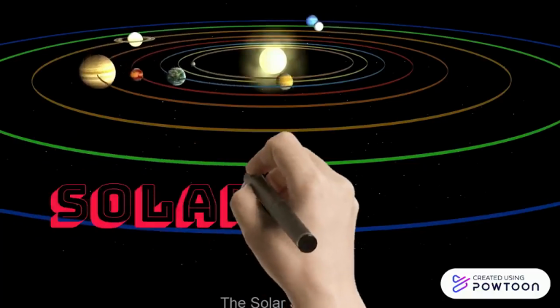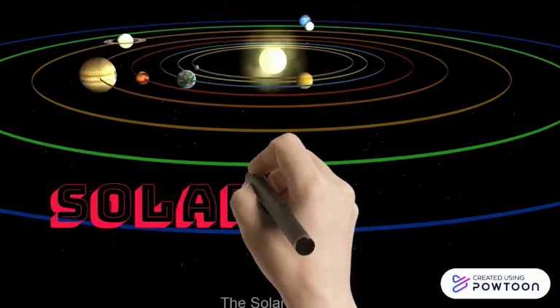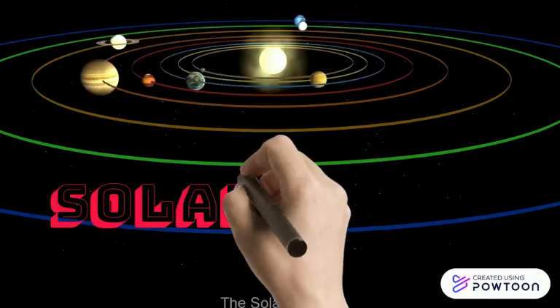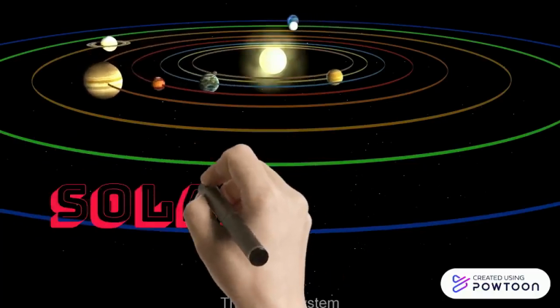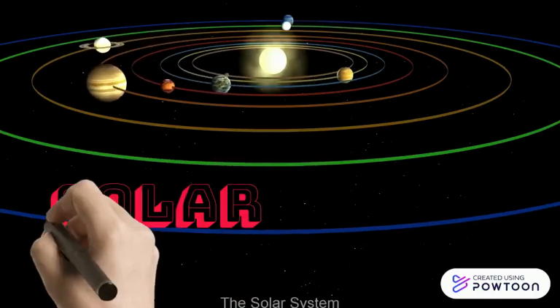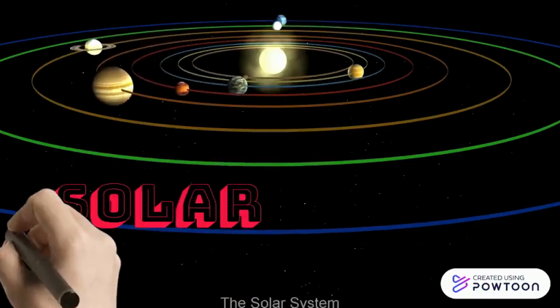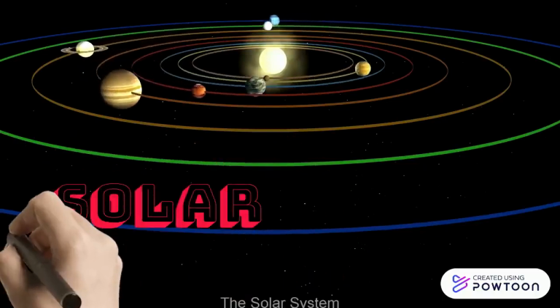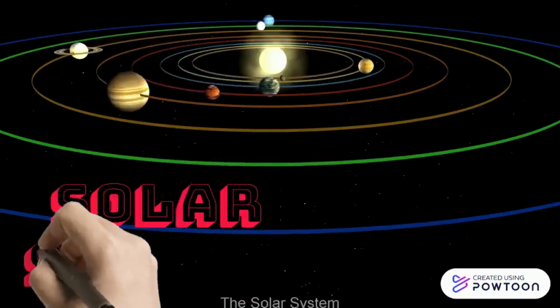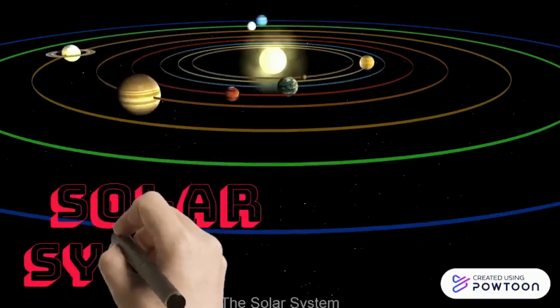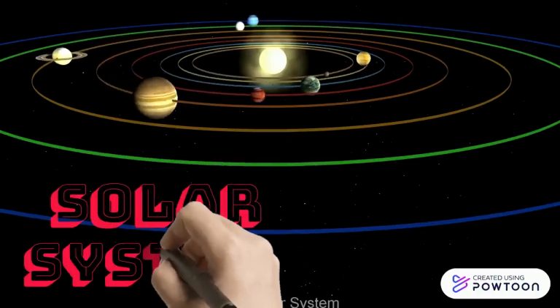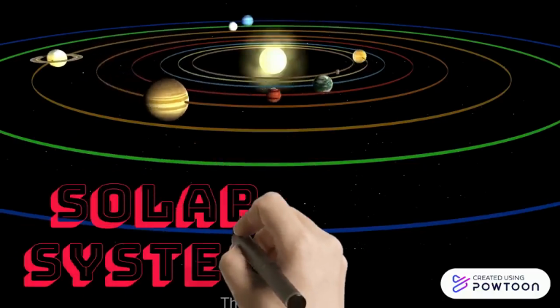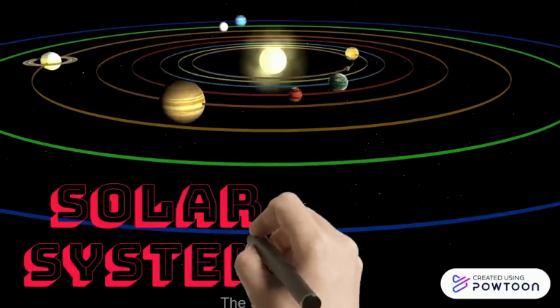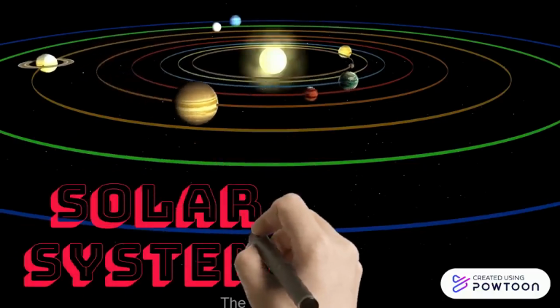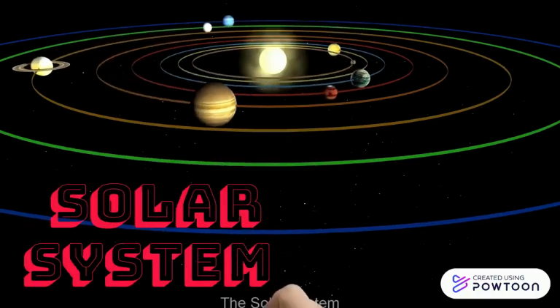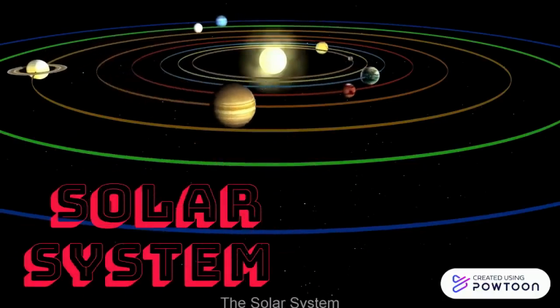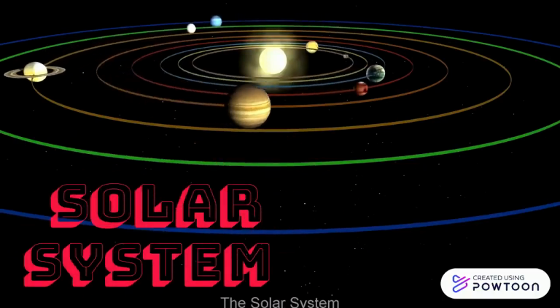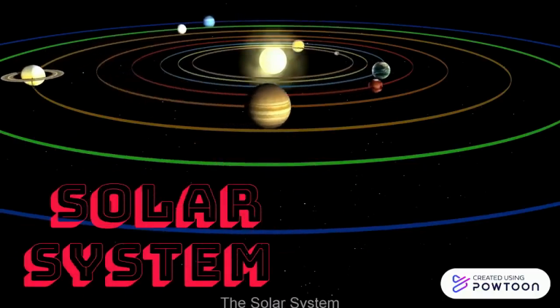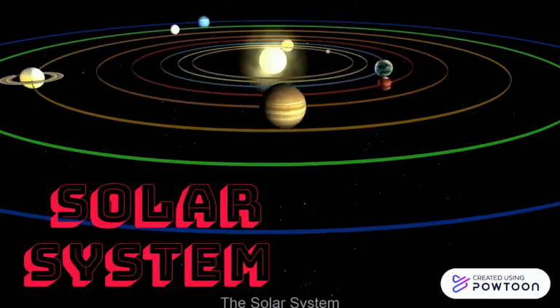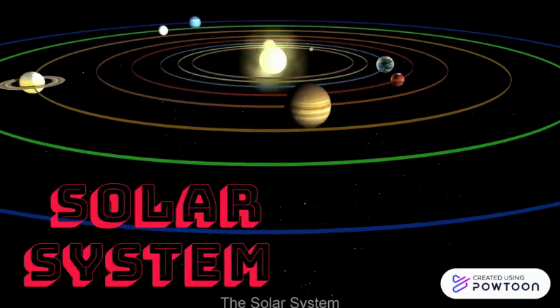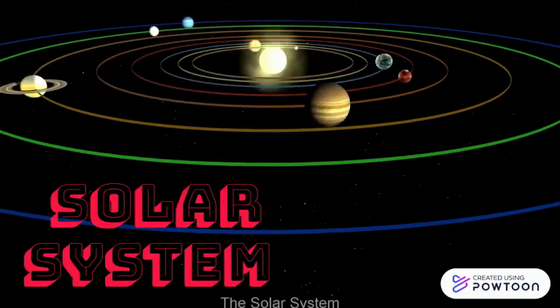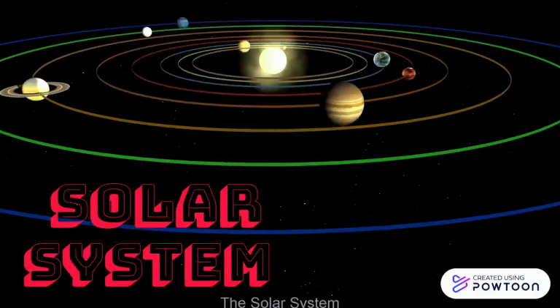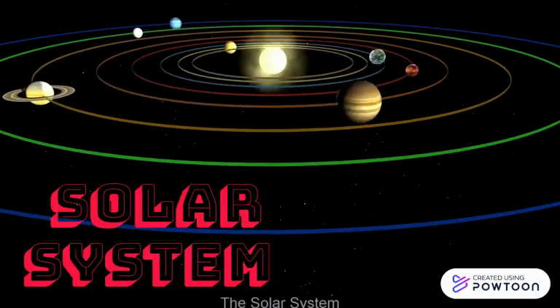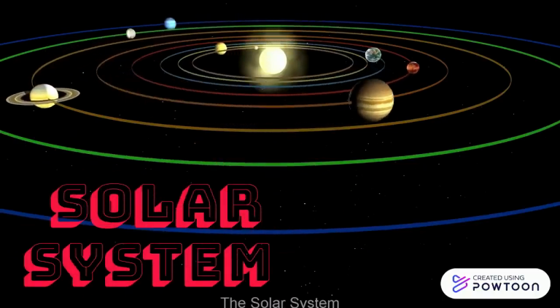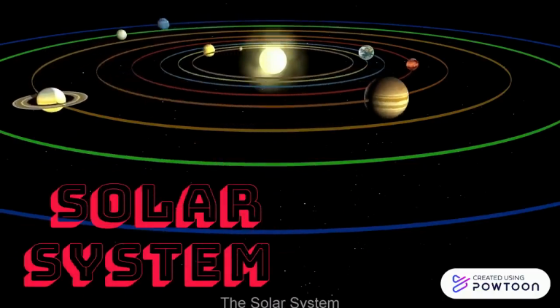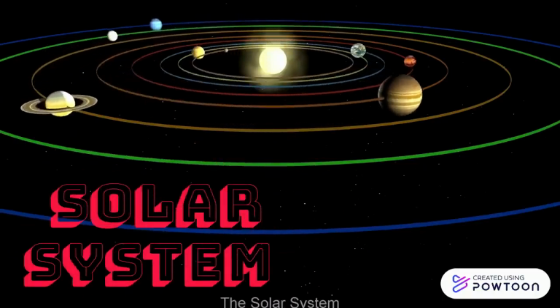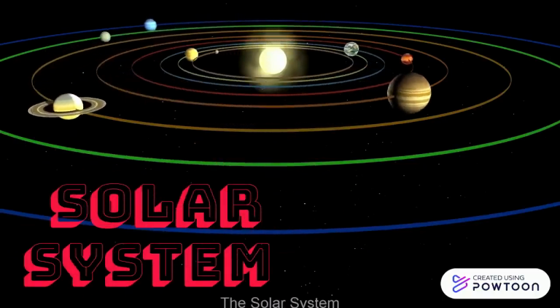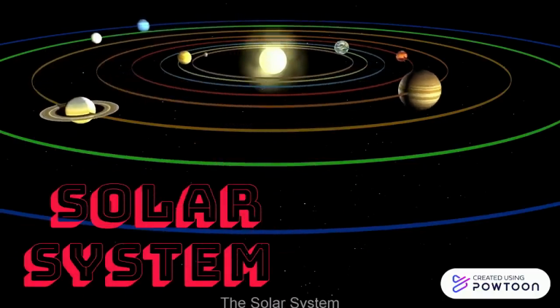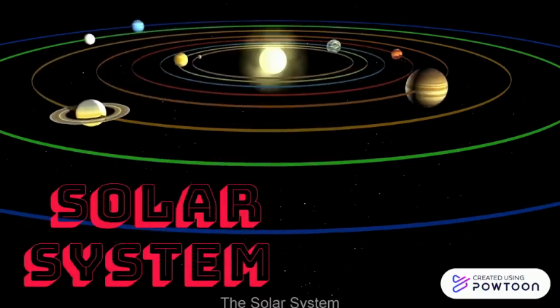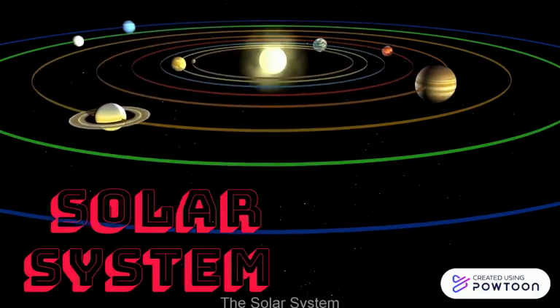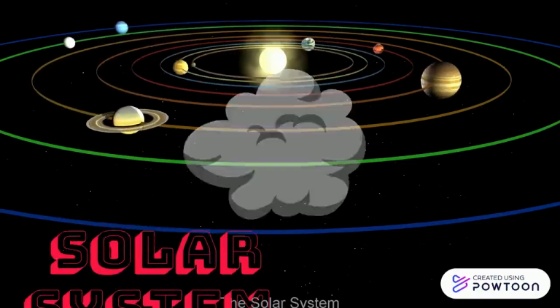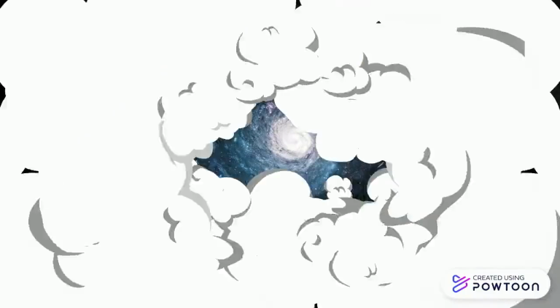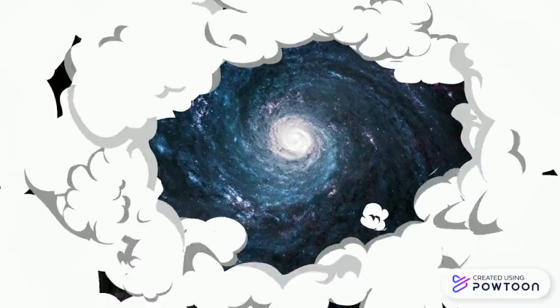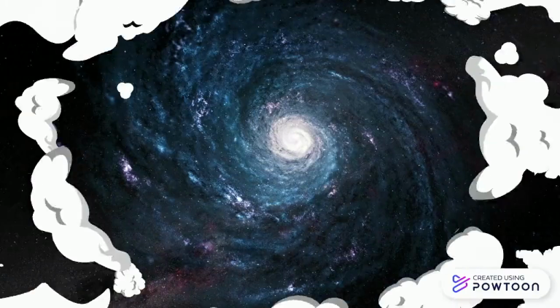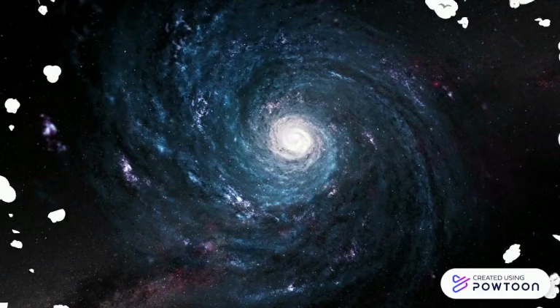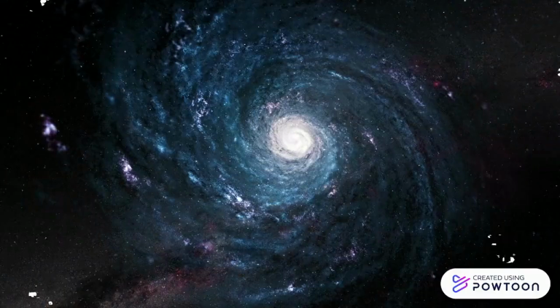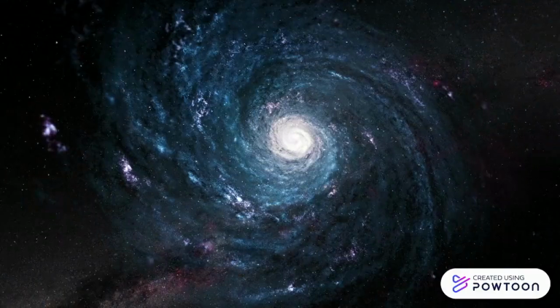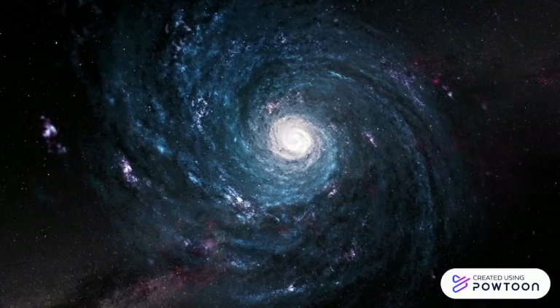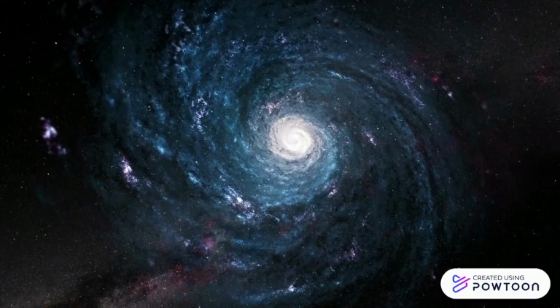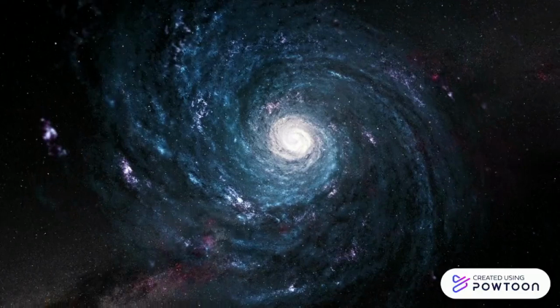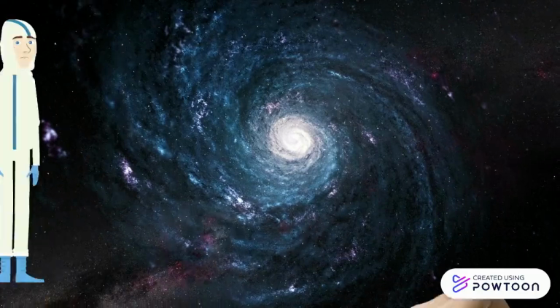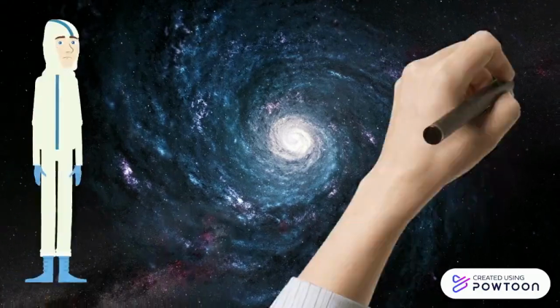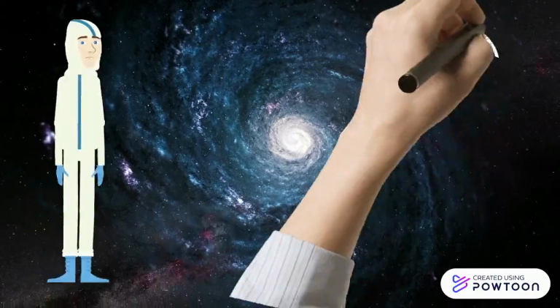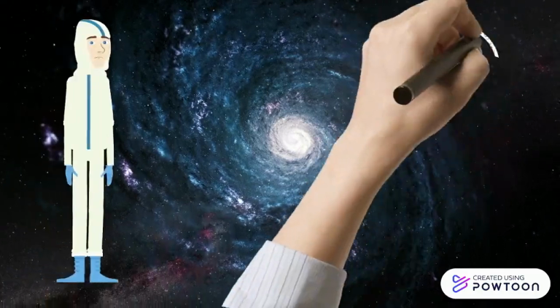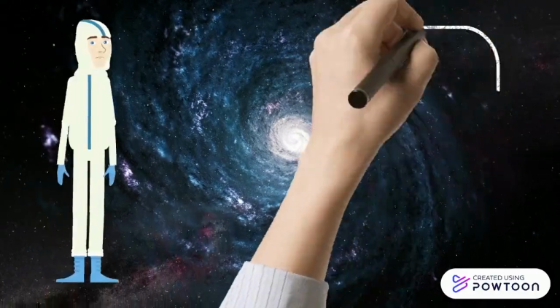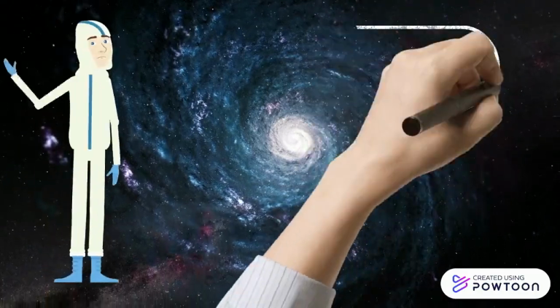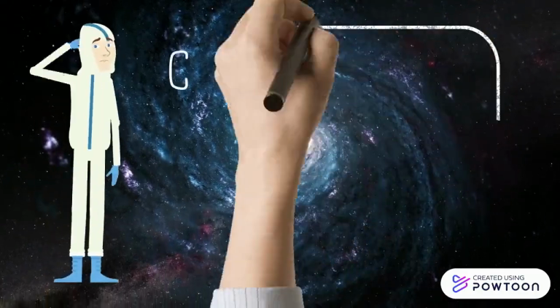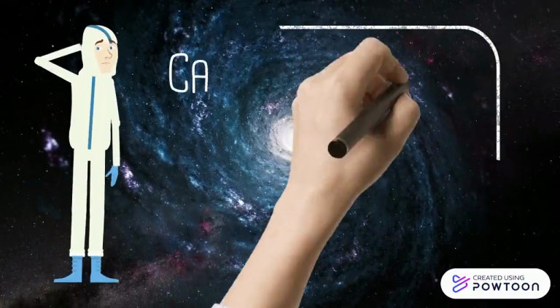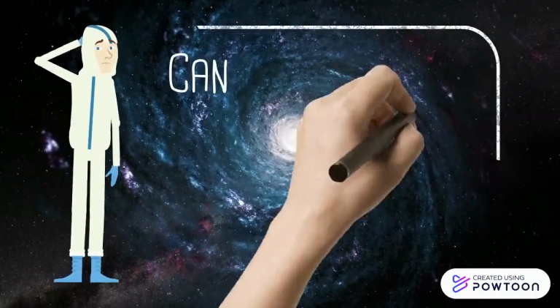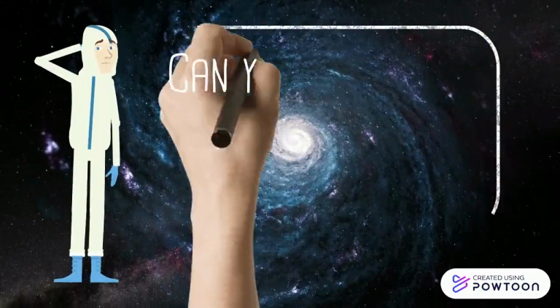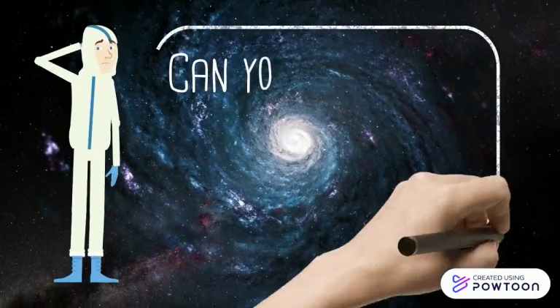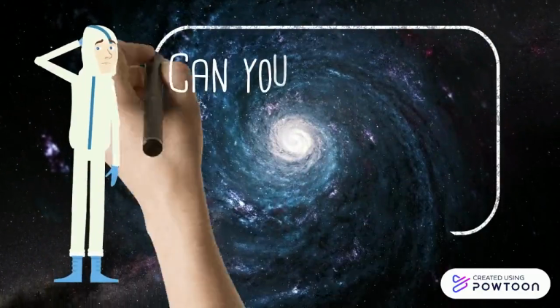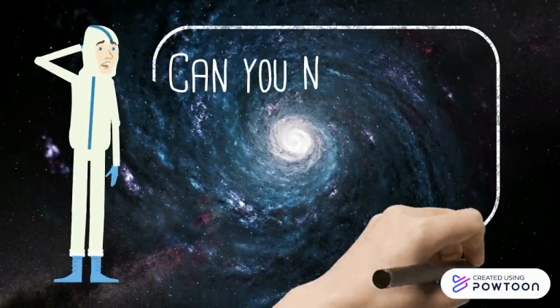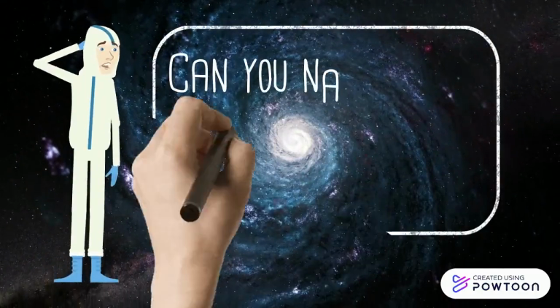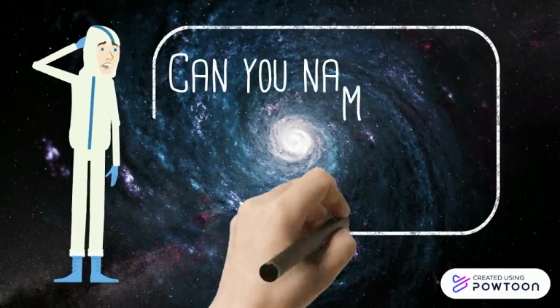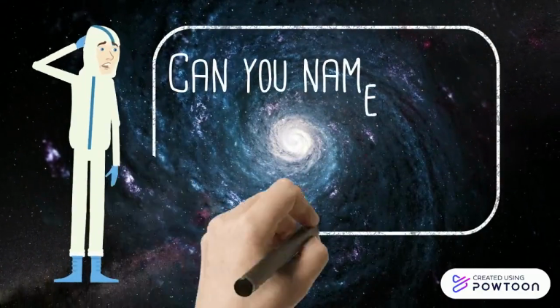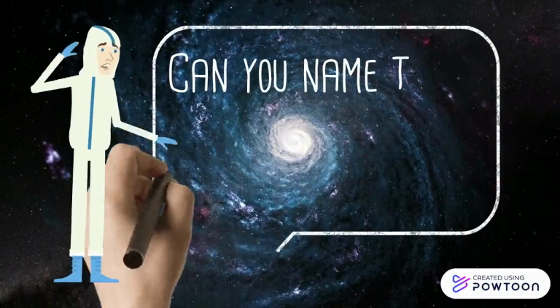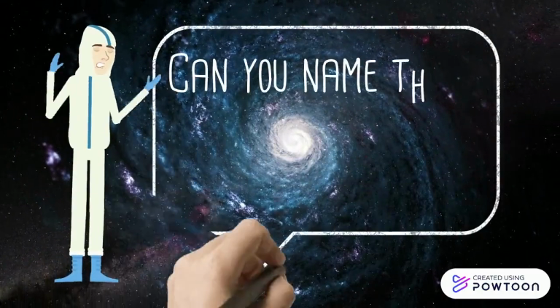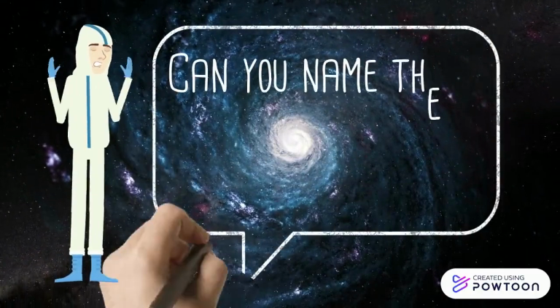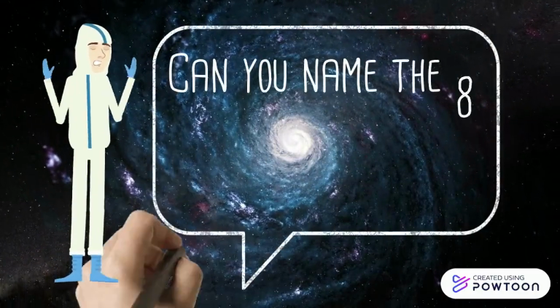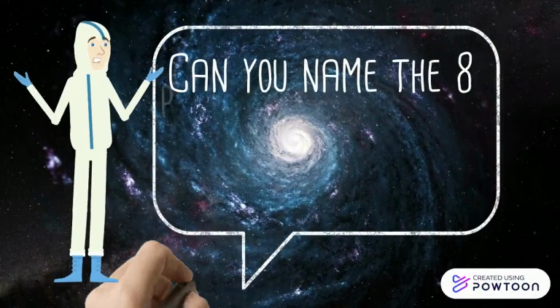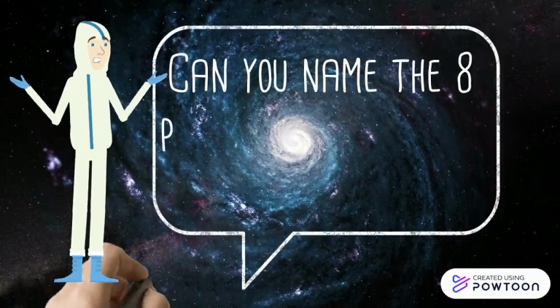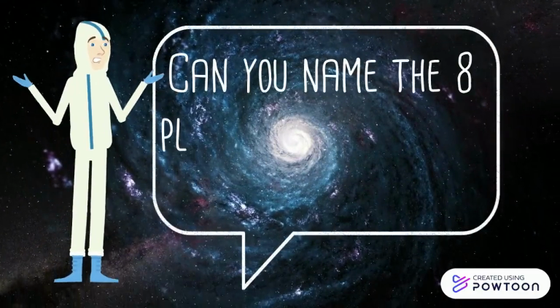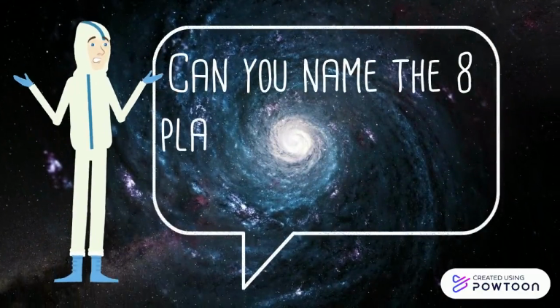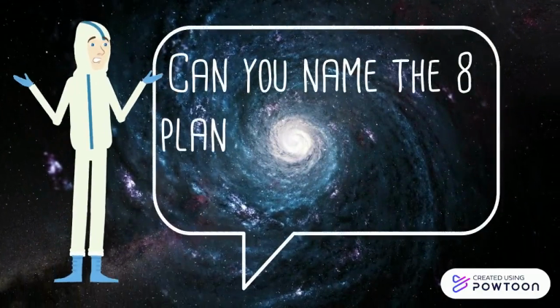This is an introduction of the solar system. Can you name the eight planets in our solar system?